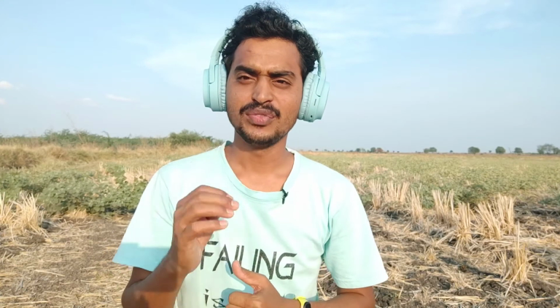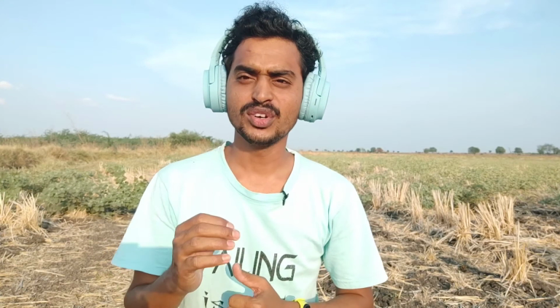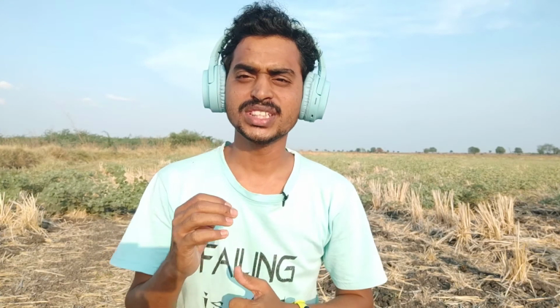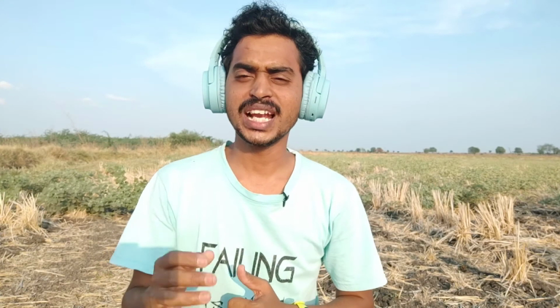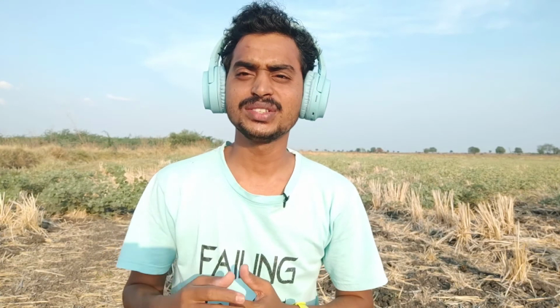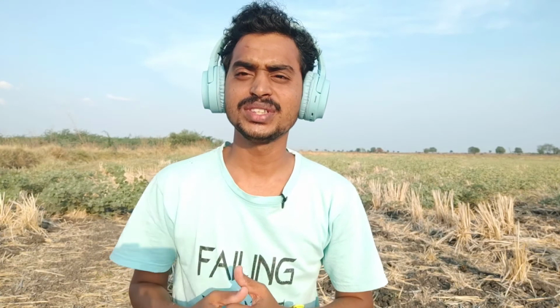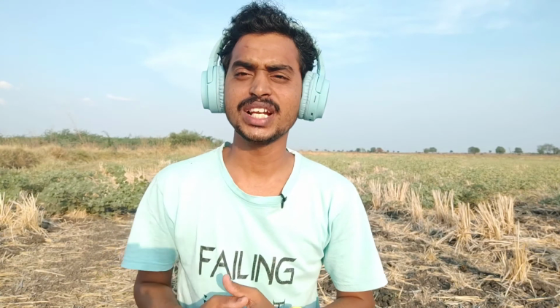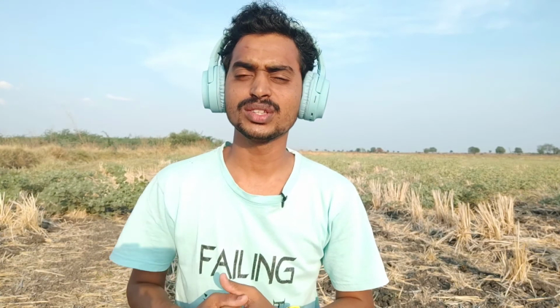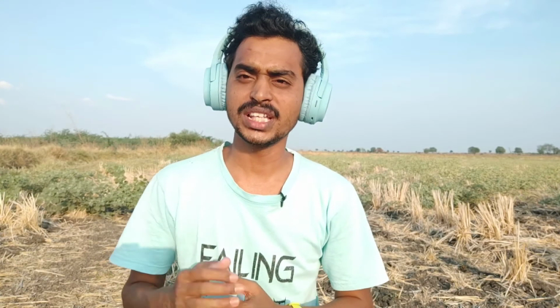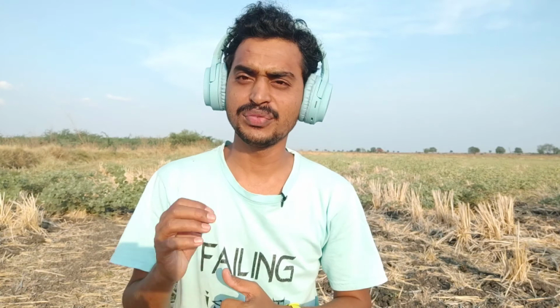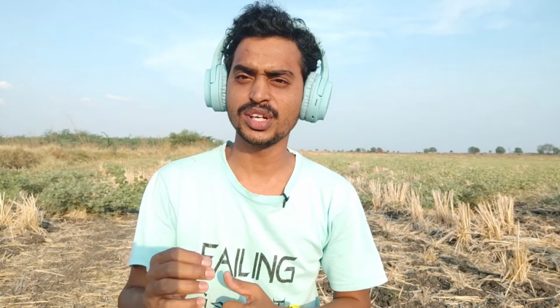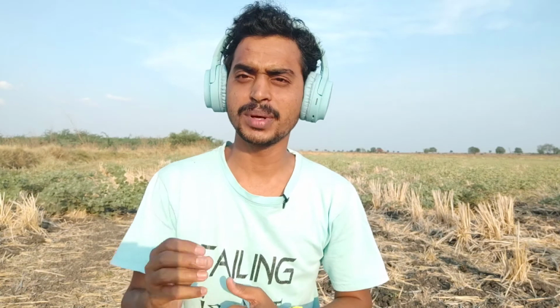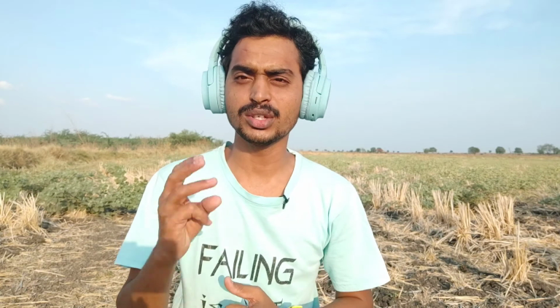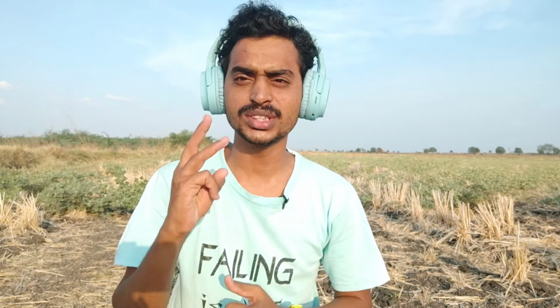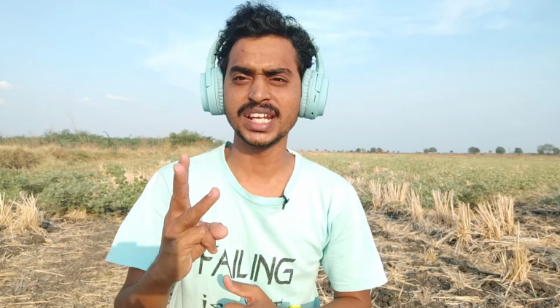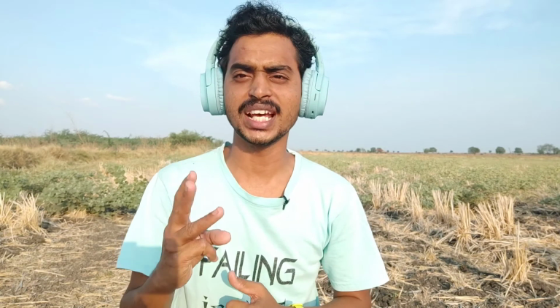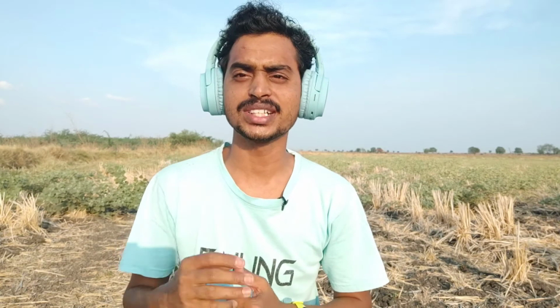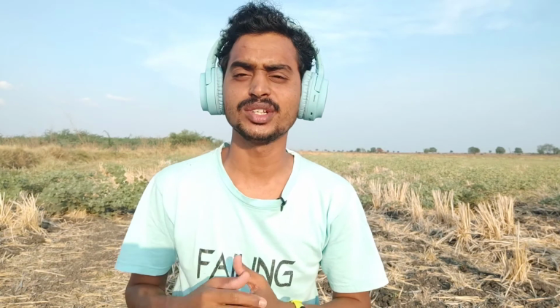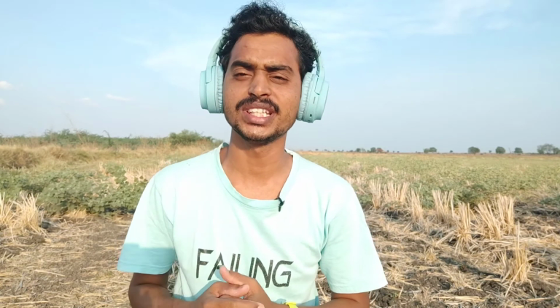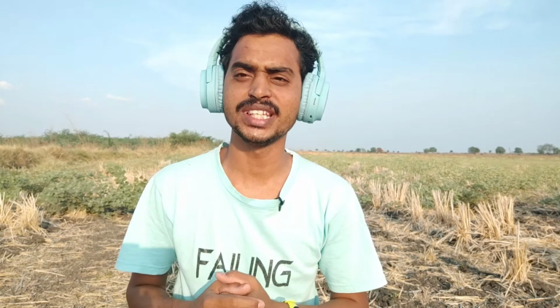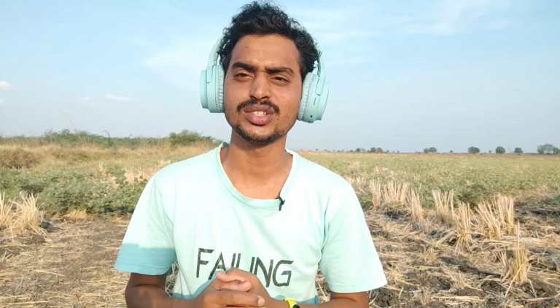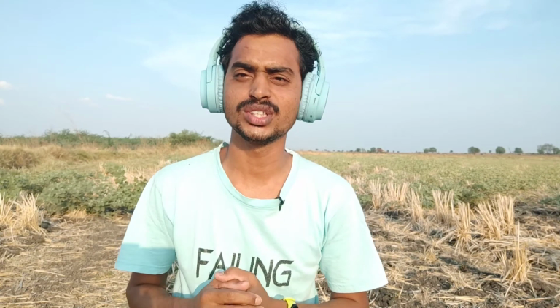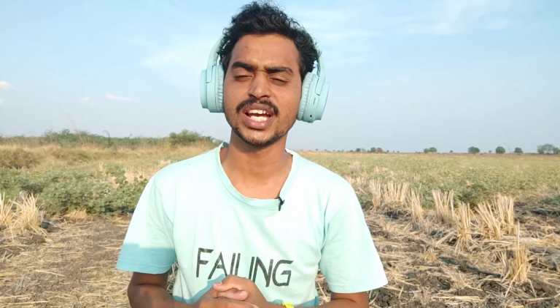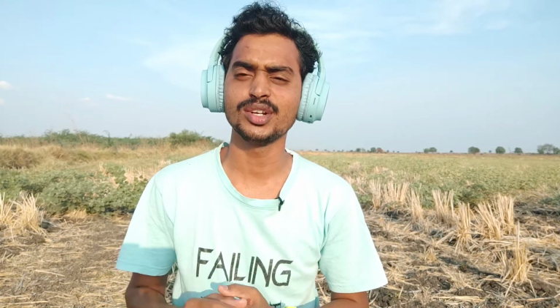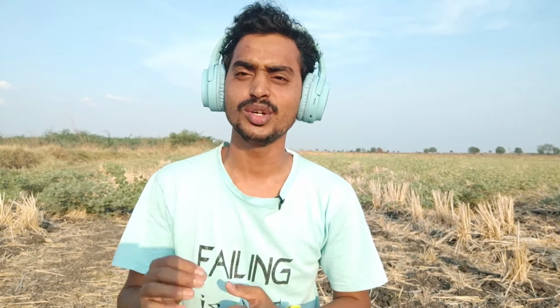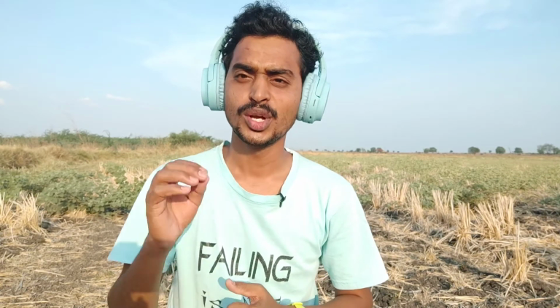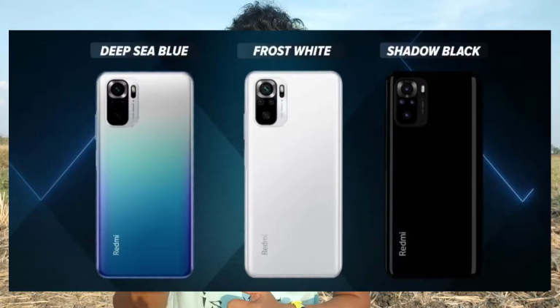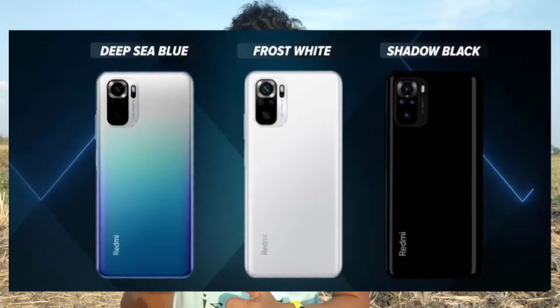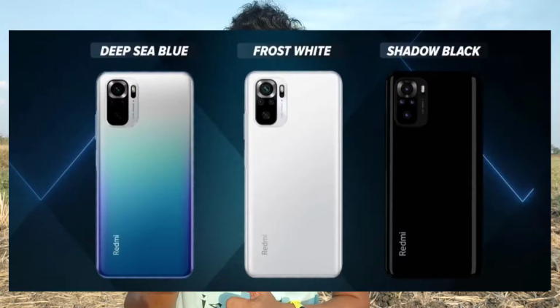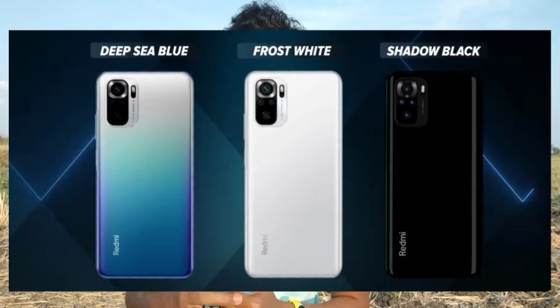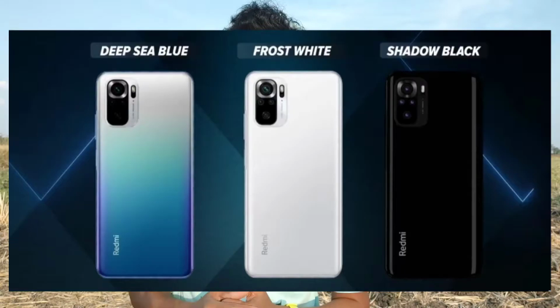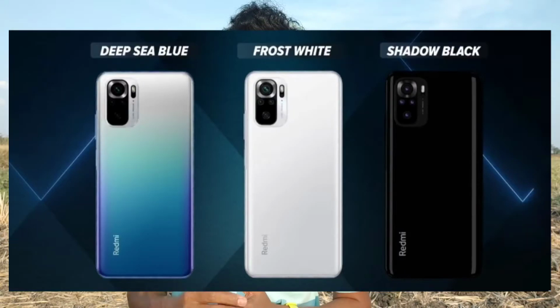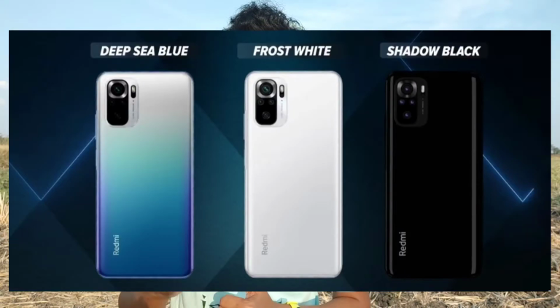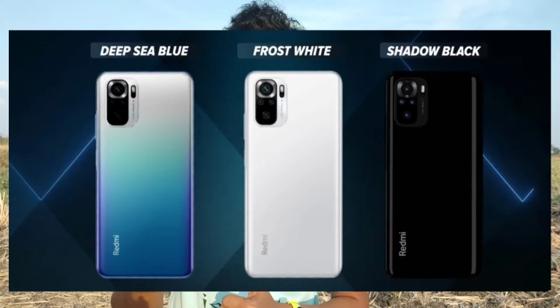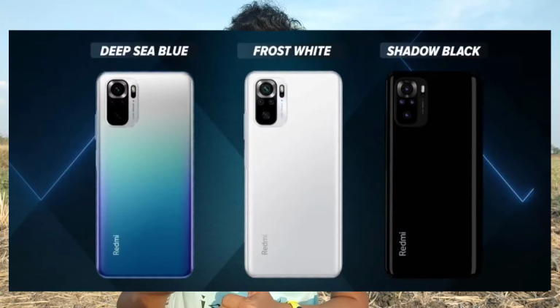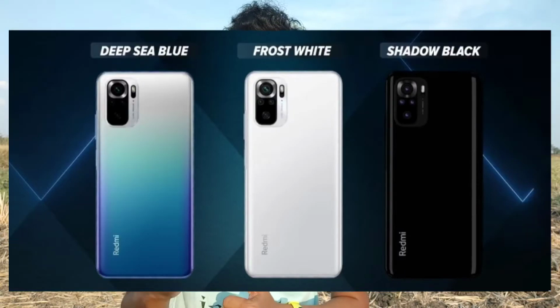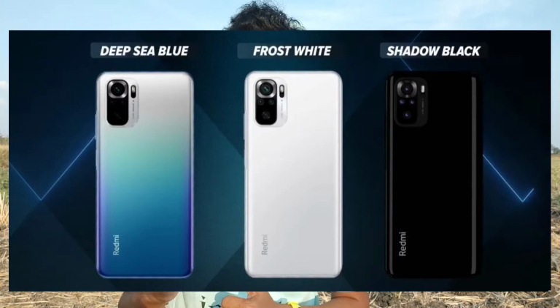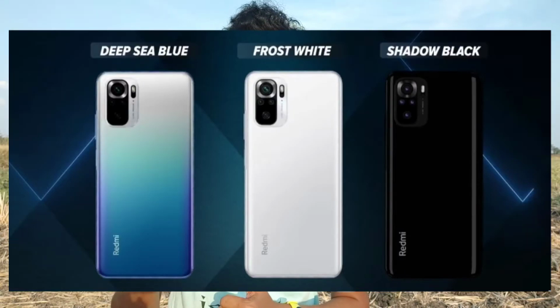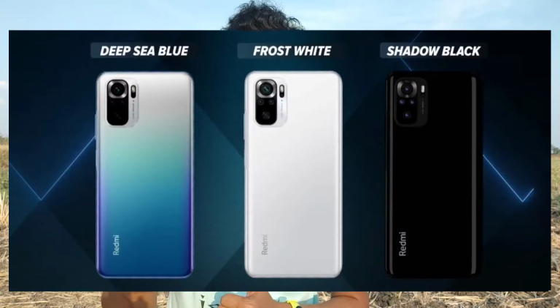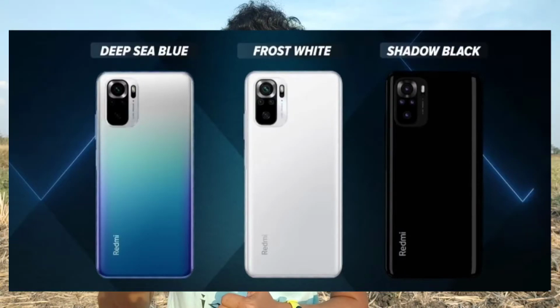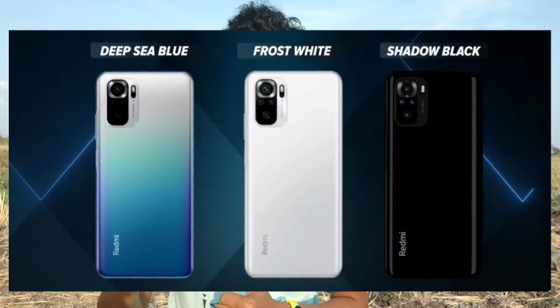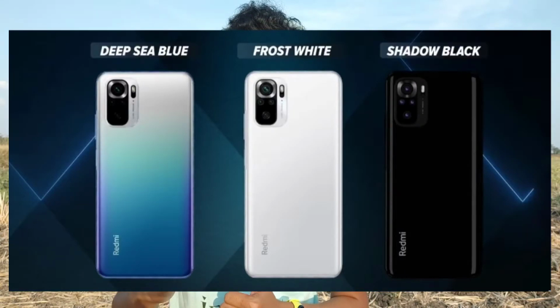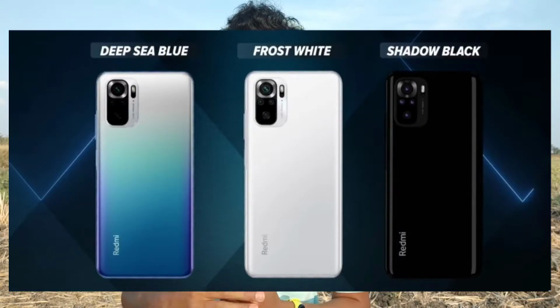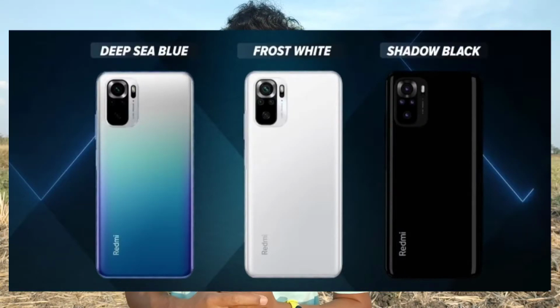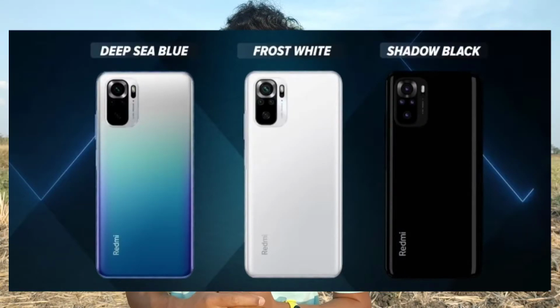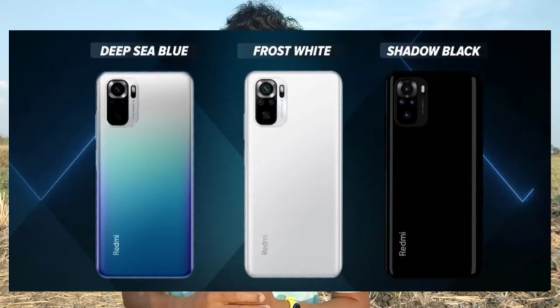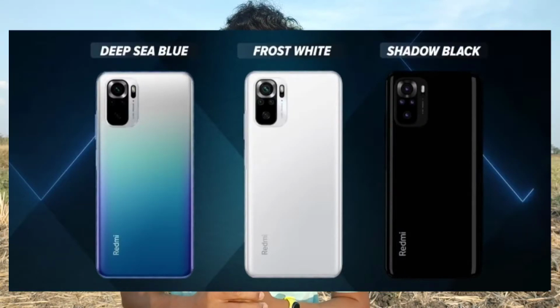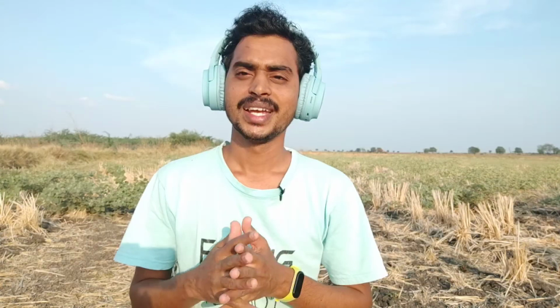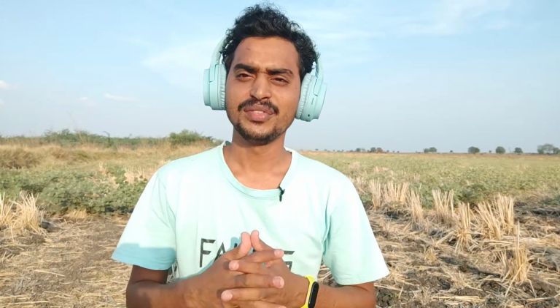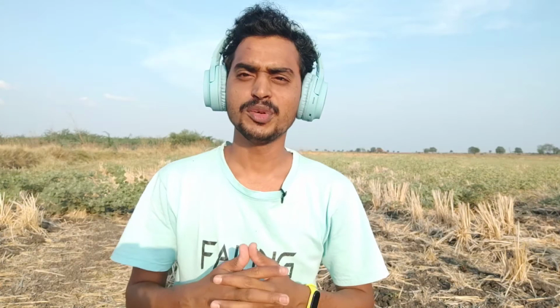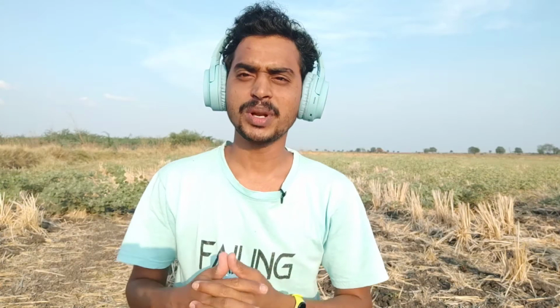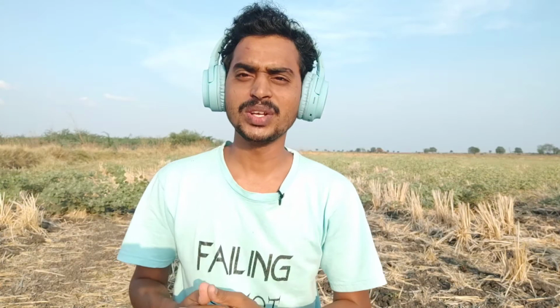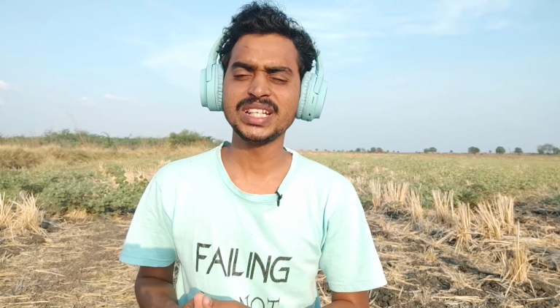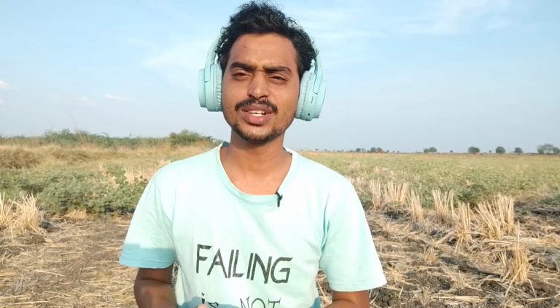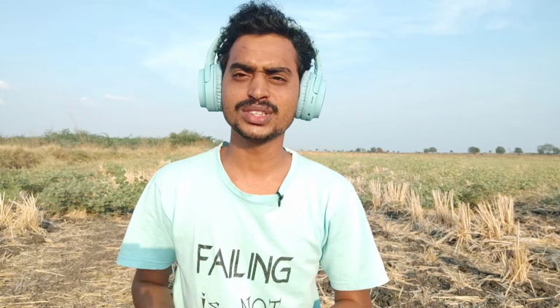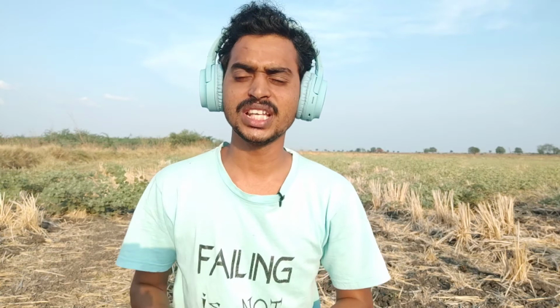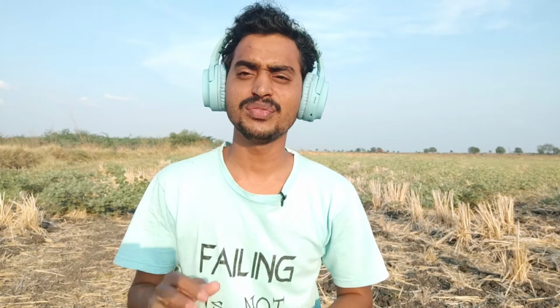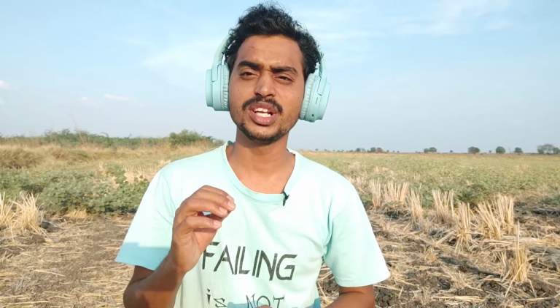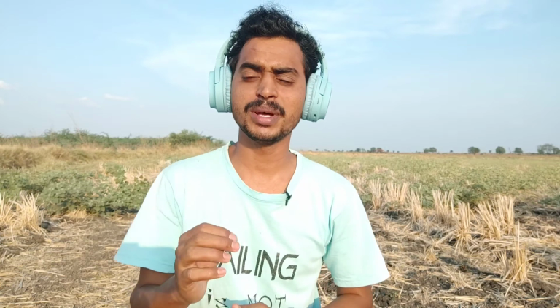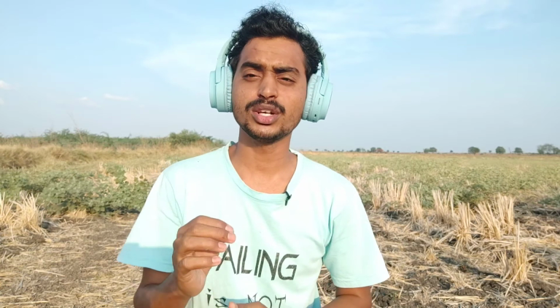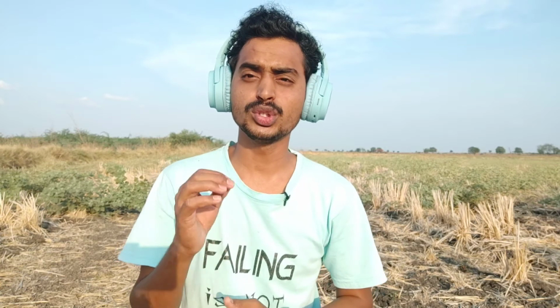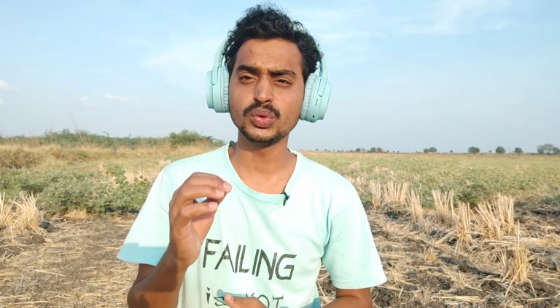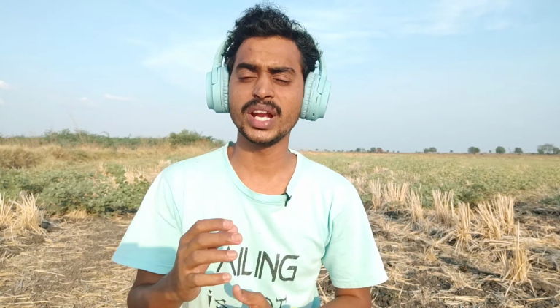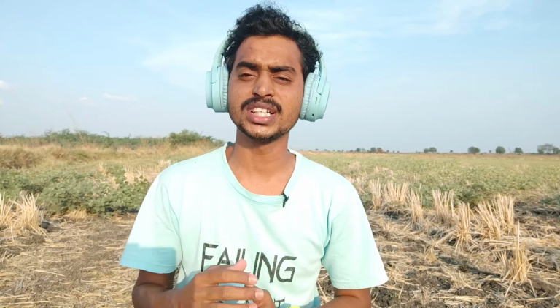We have 3 color options: blue, white, and black. We have 2 variants available.